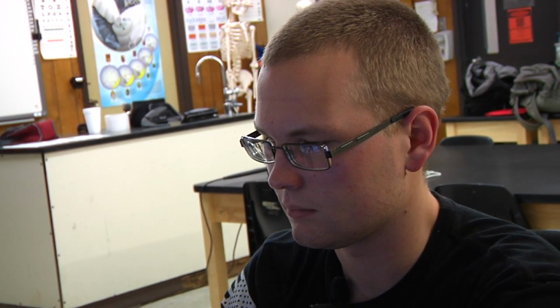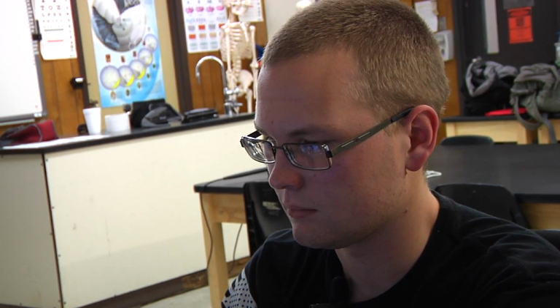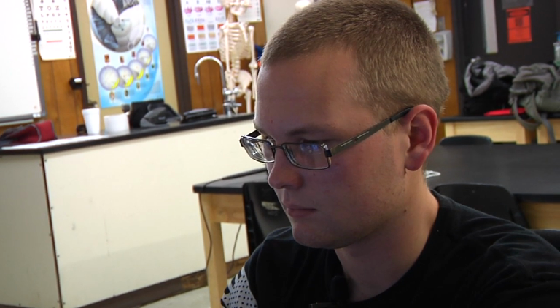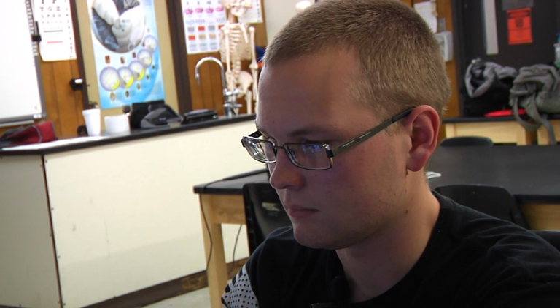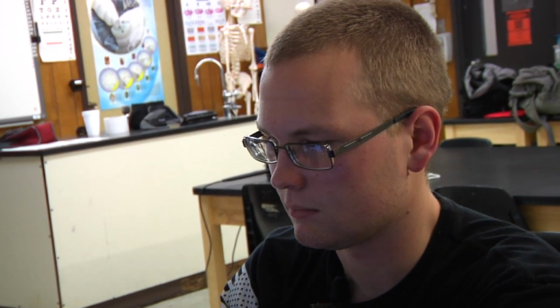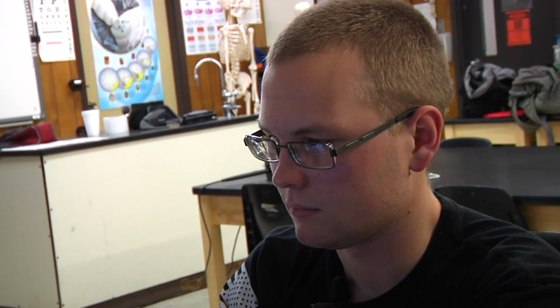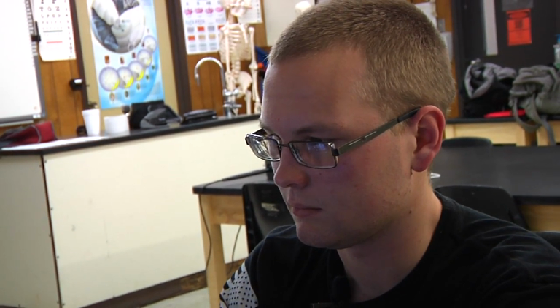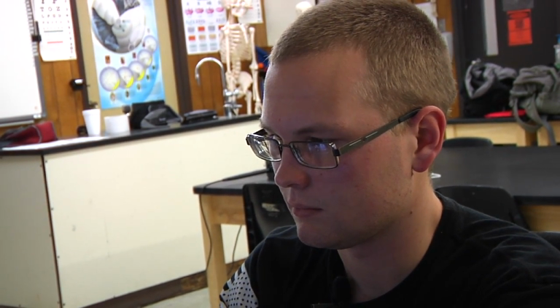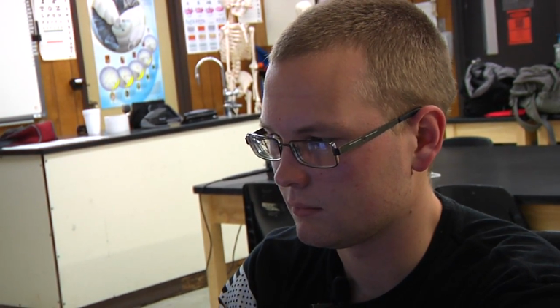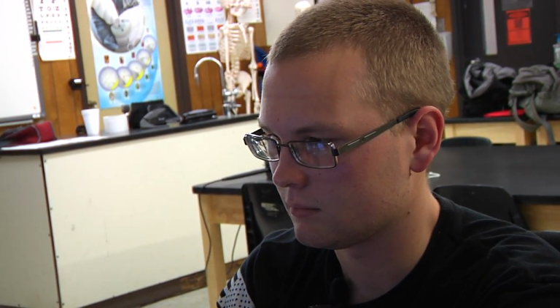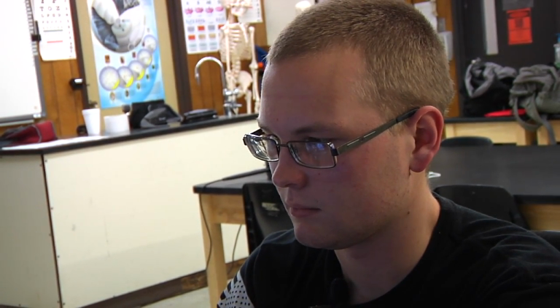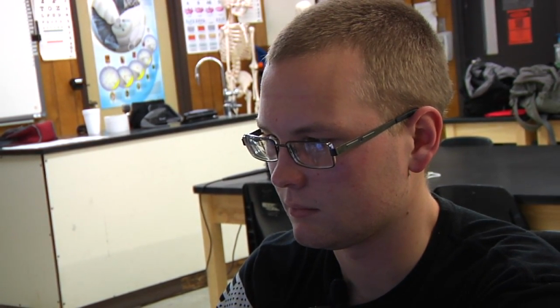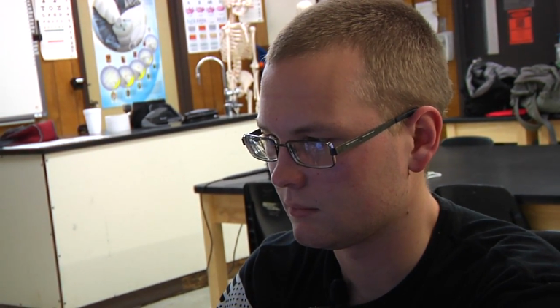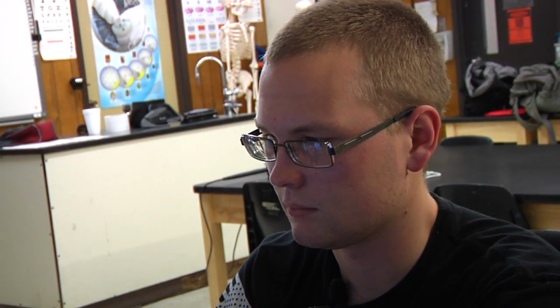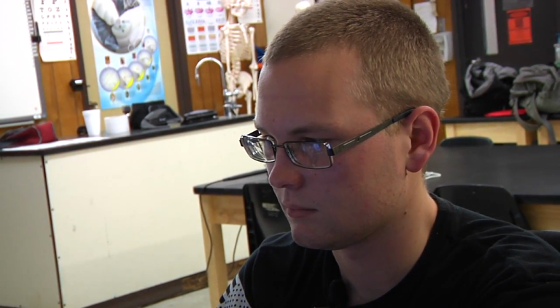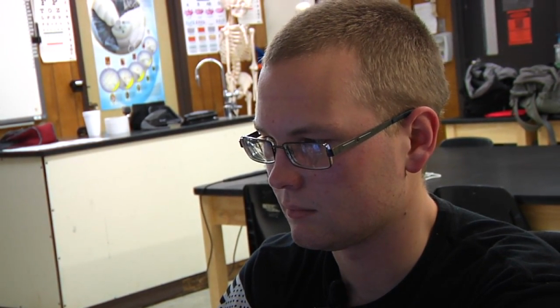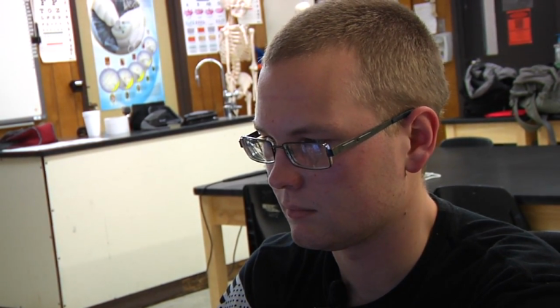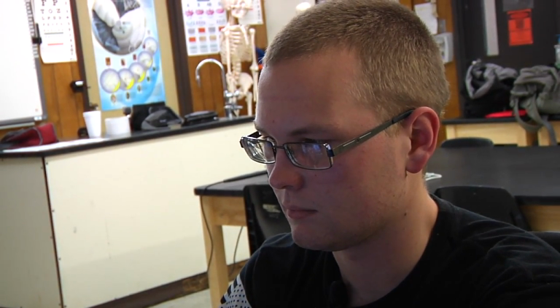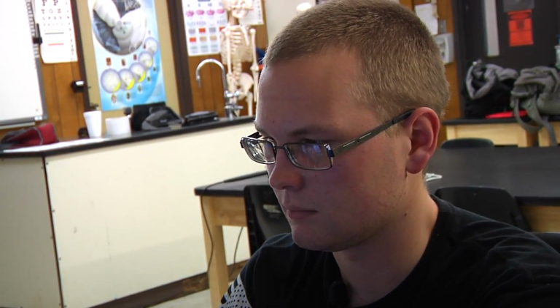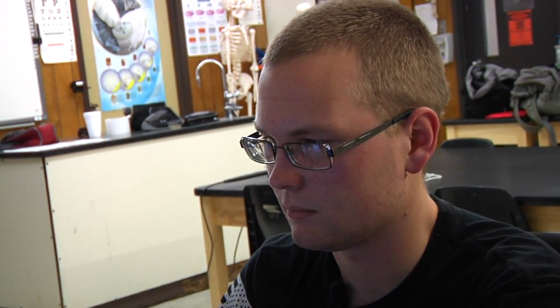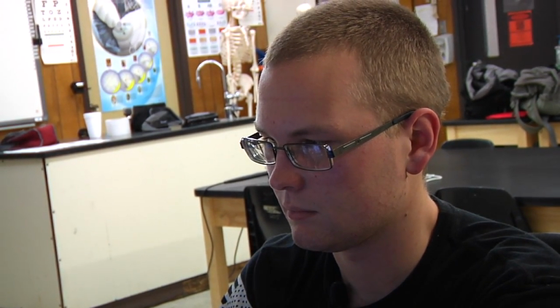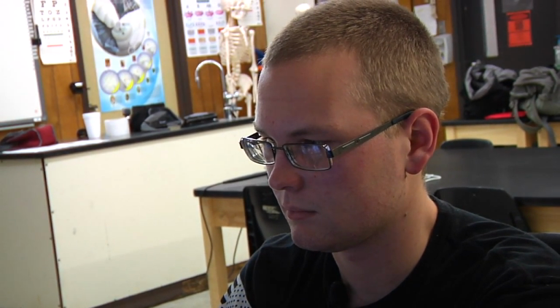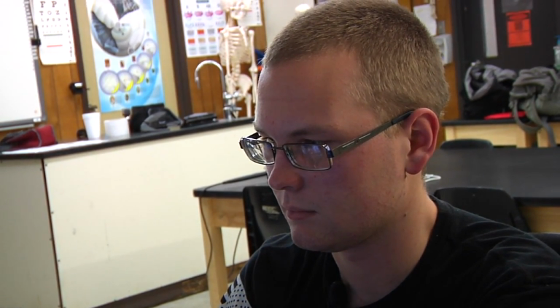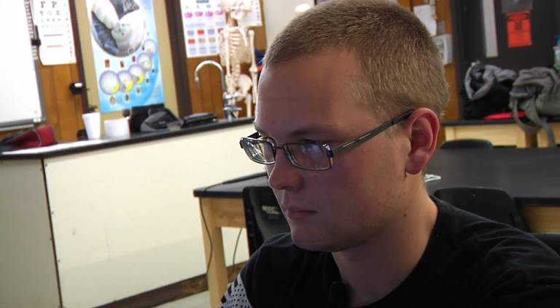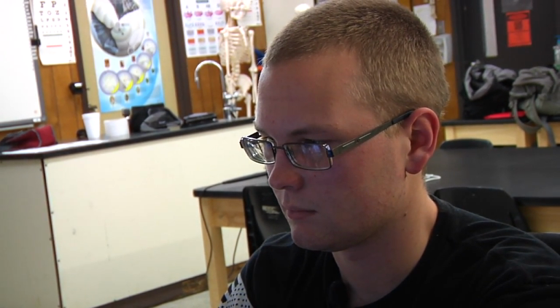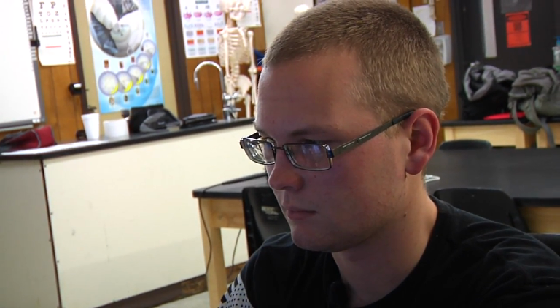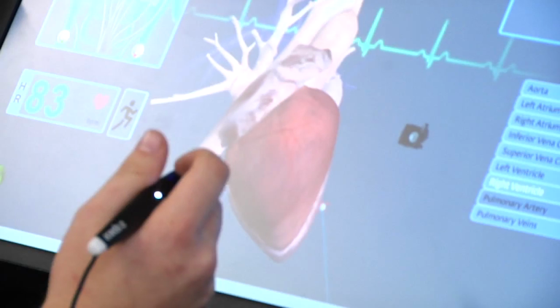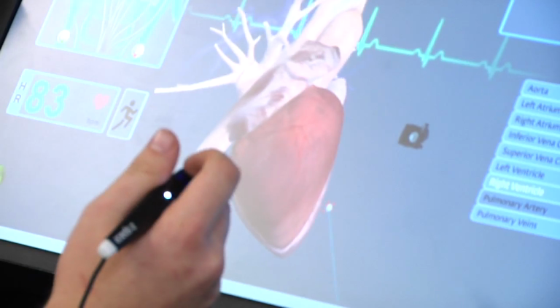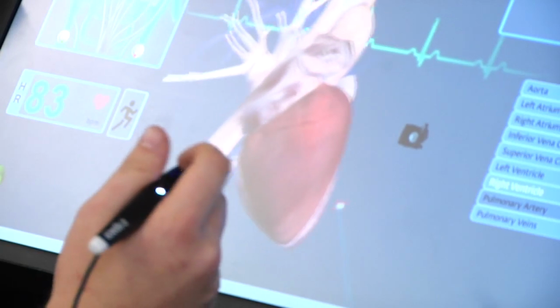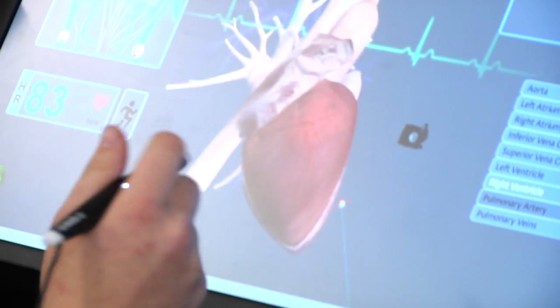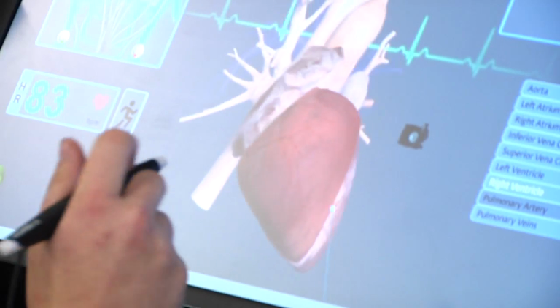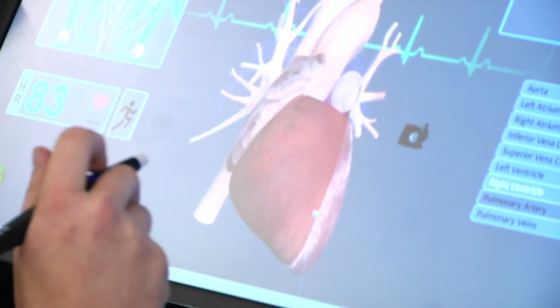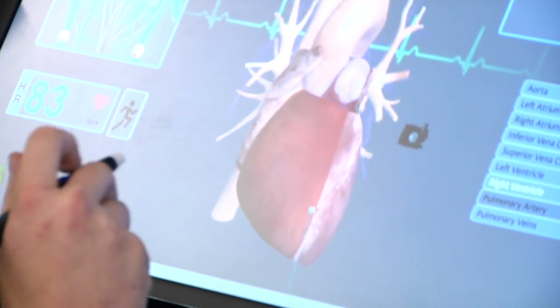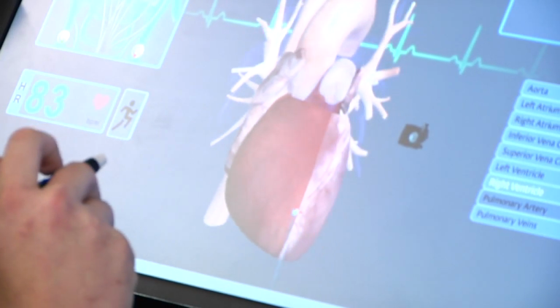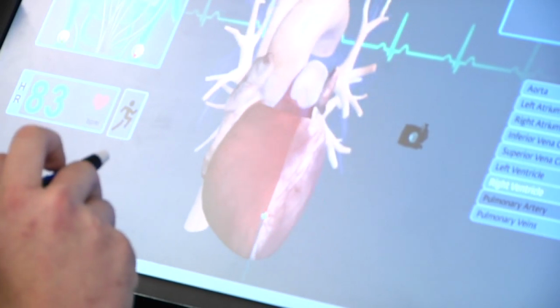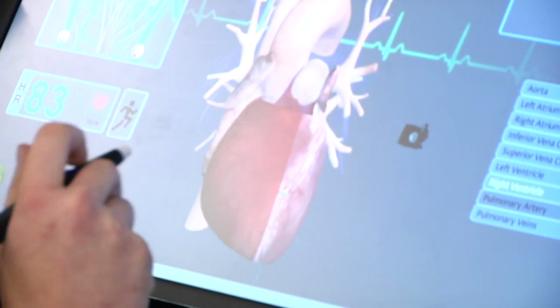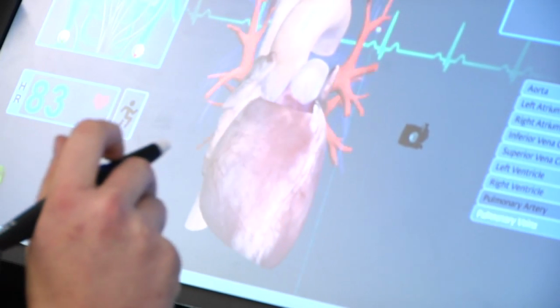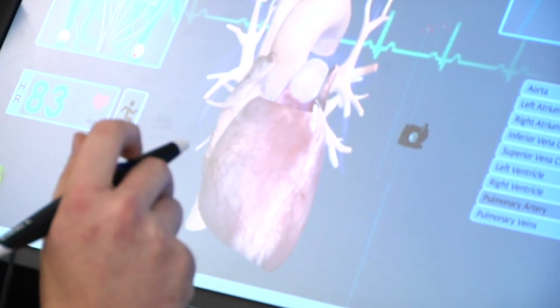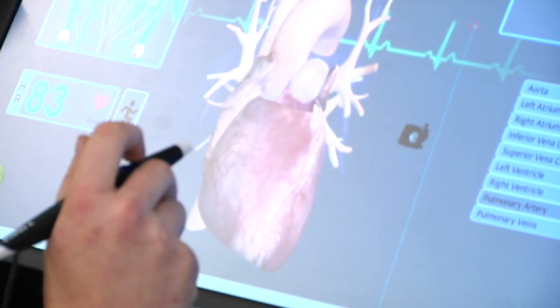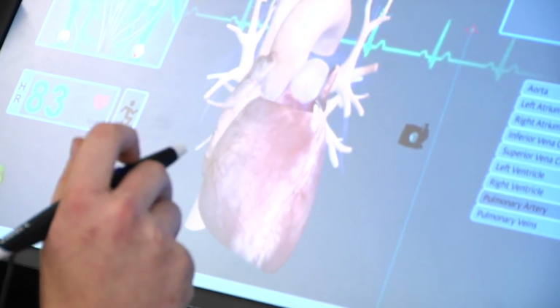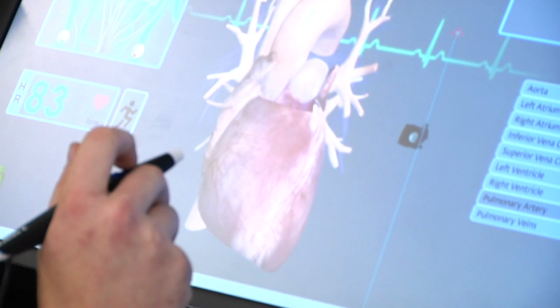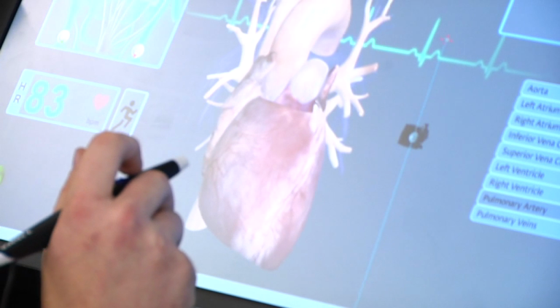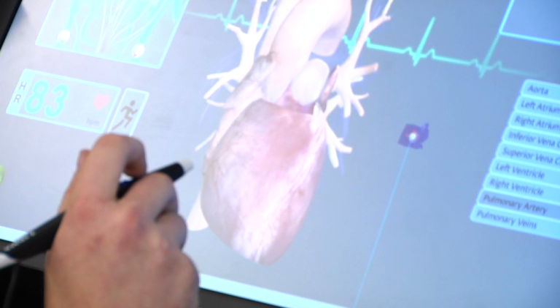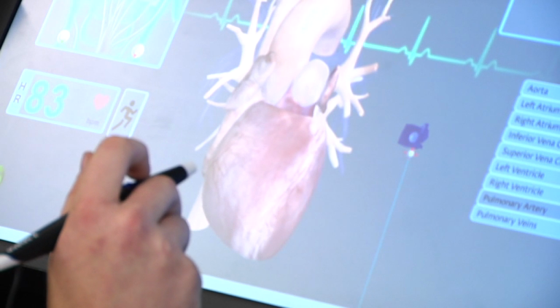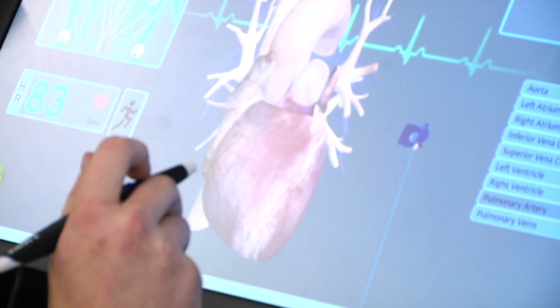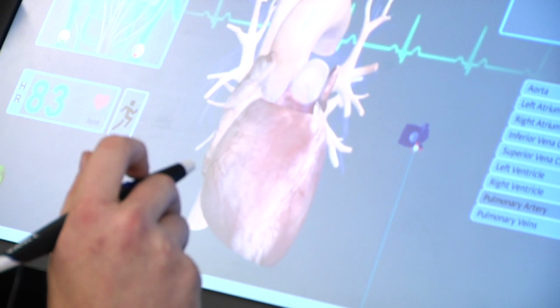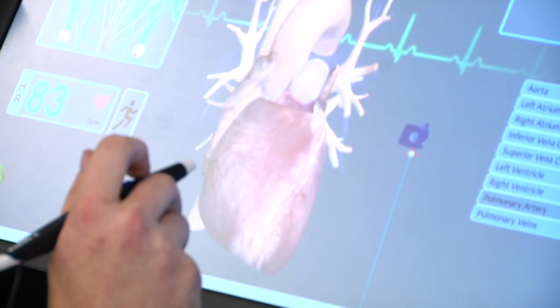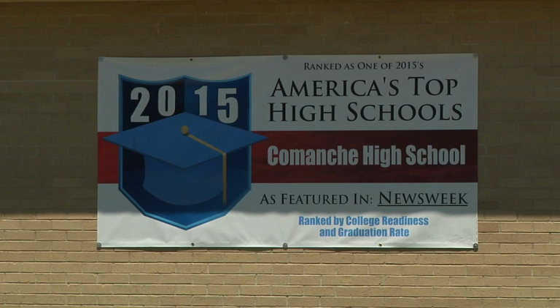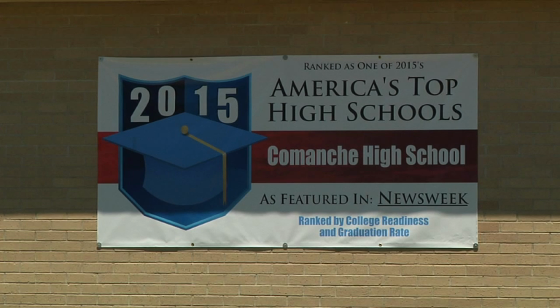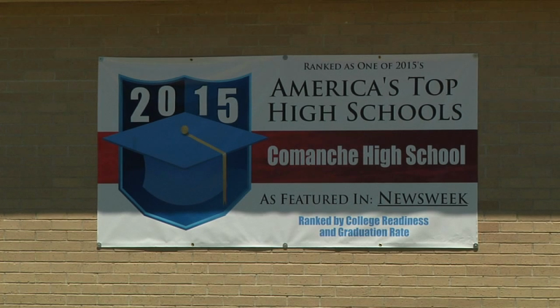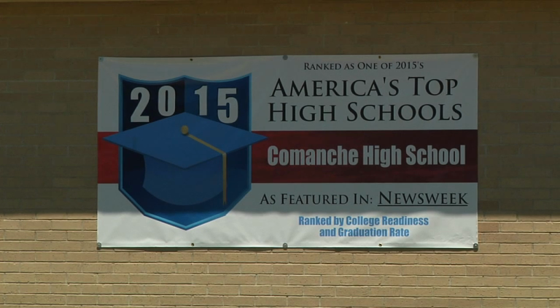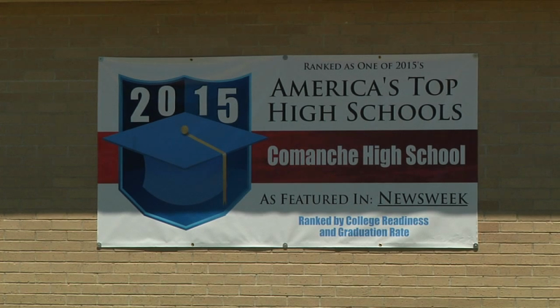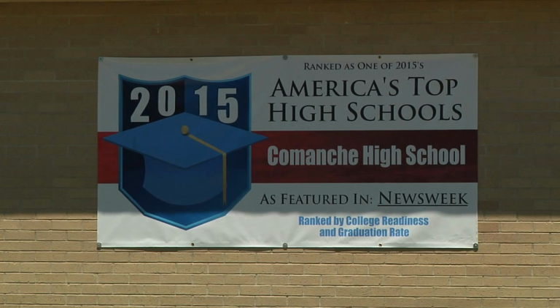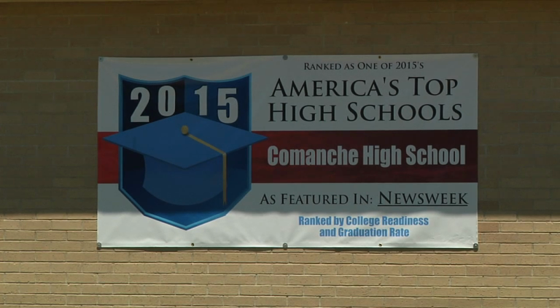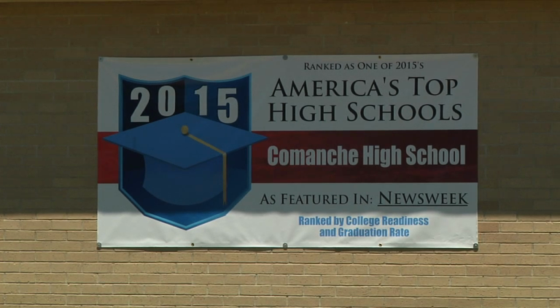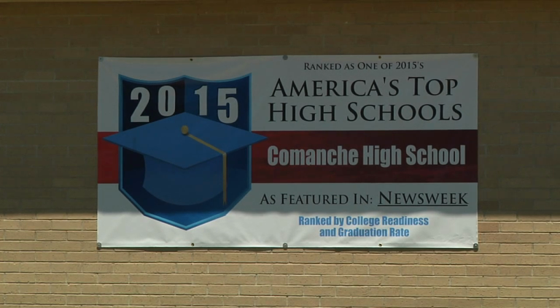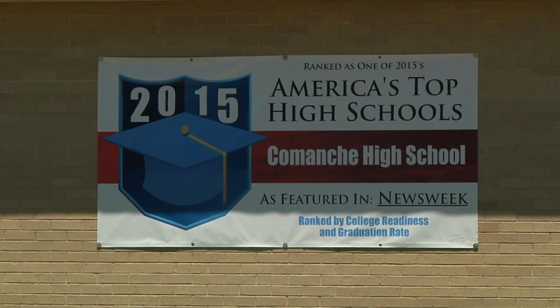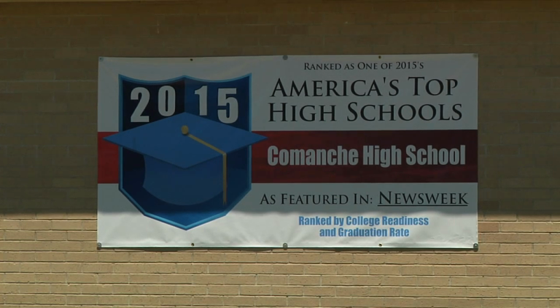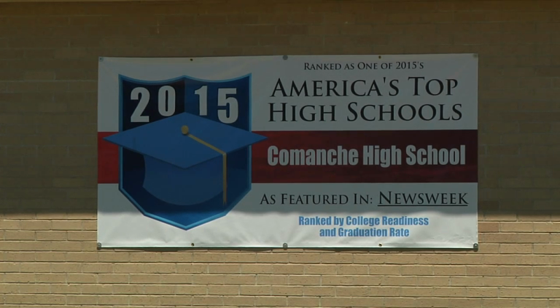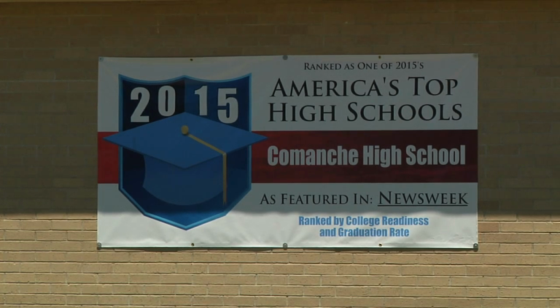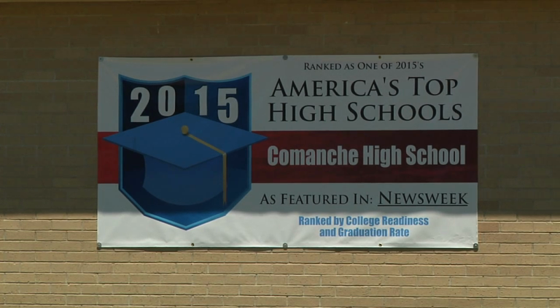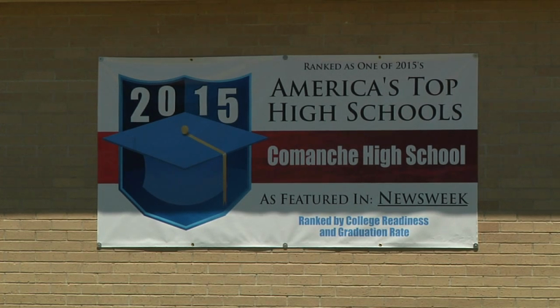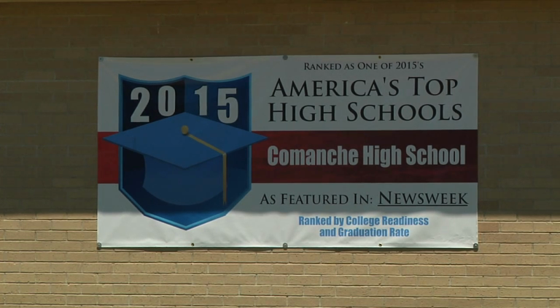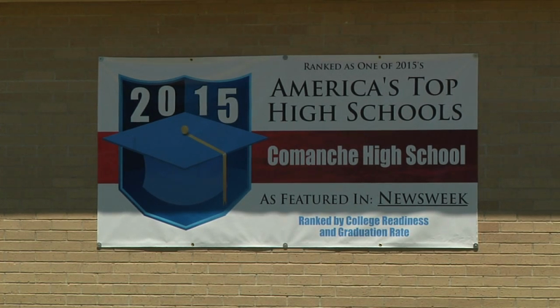Blaine Sproul is a senior at Comanche High School. You're actually hands-on looking at something. After graduation, he's heading to the Army.